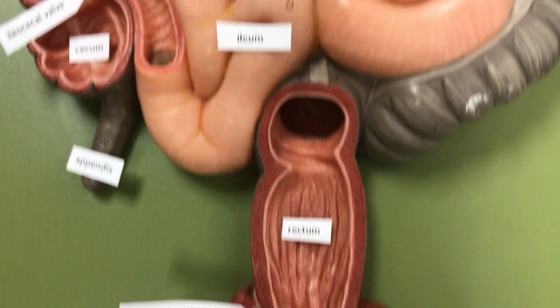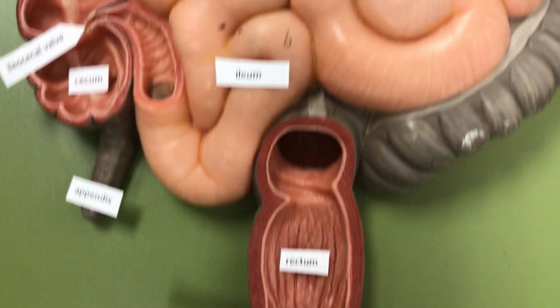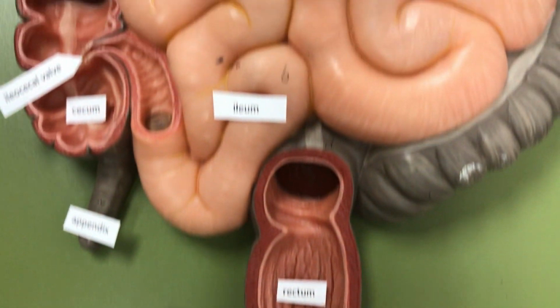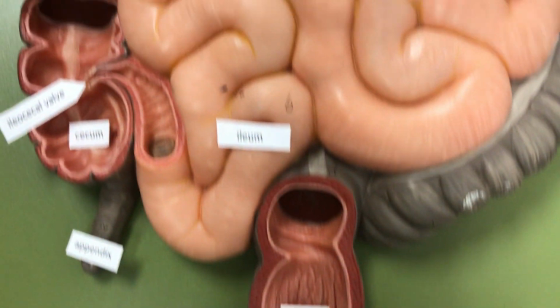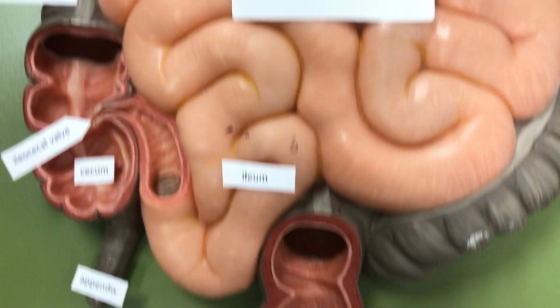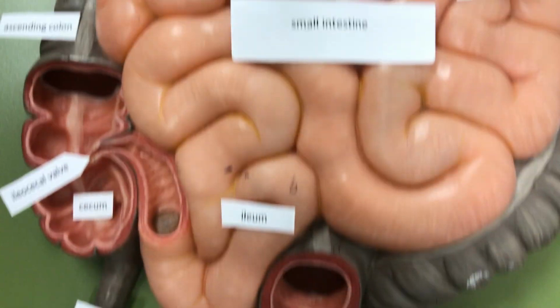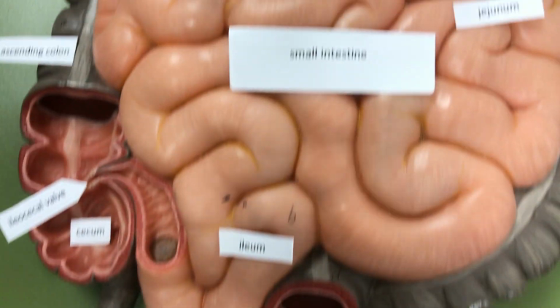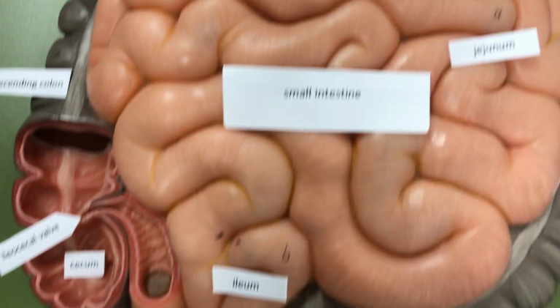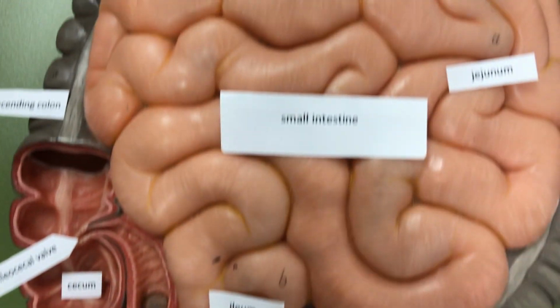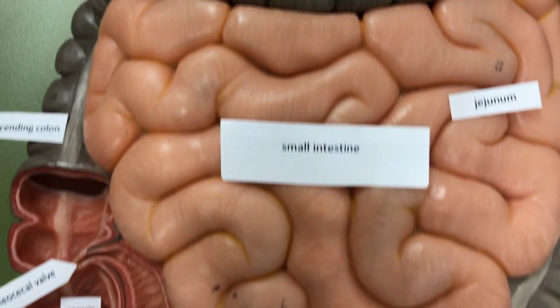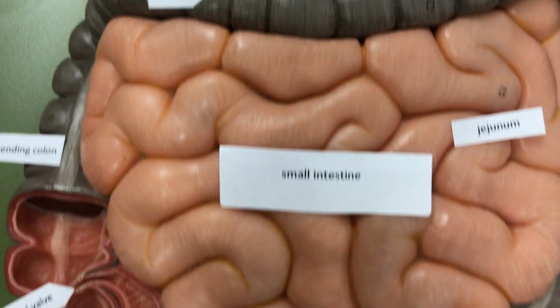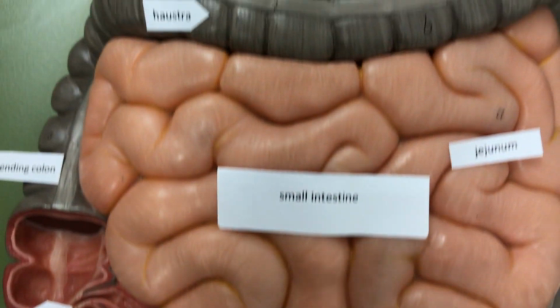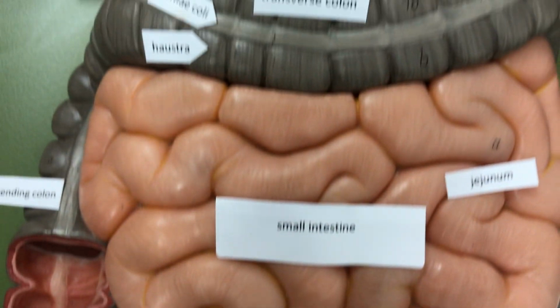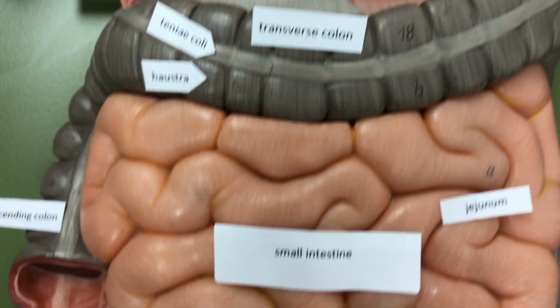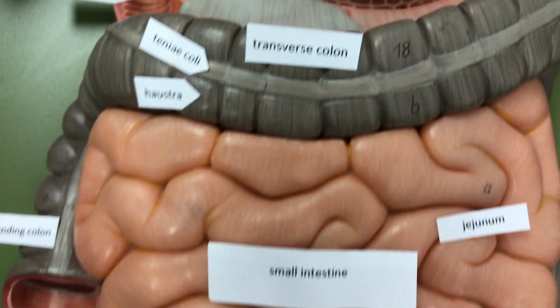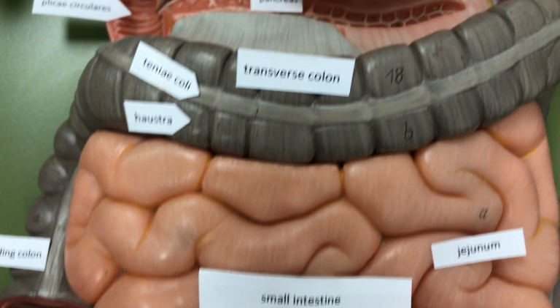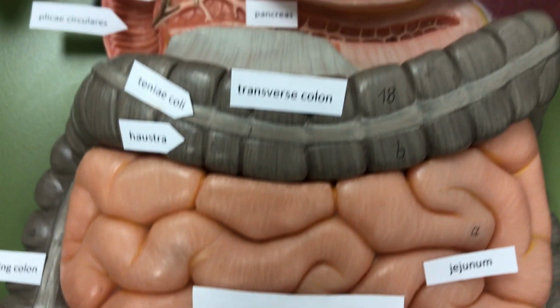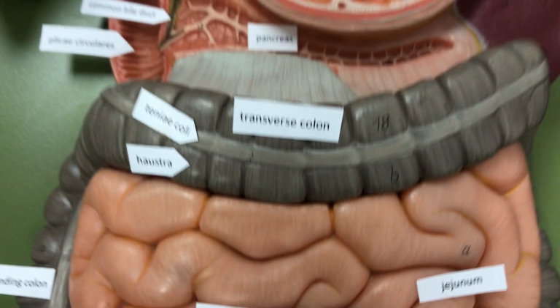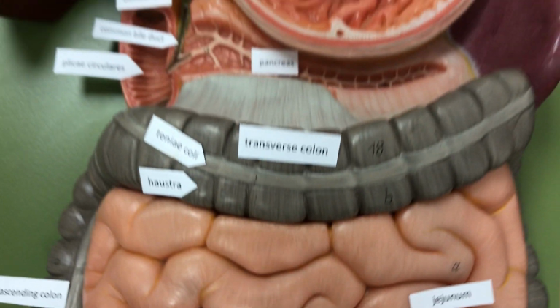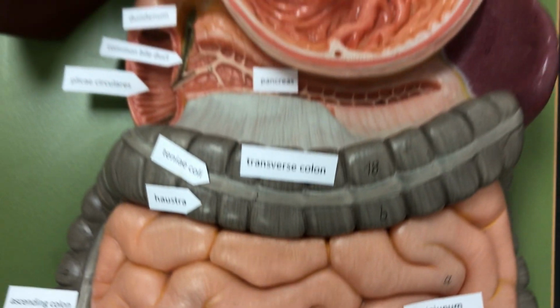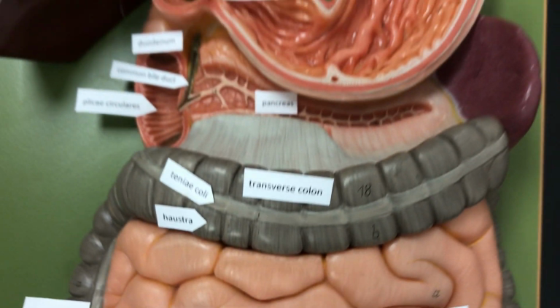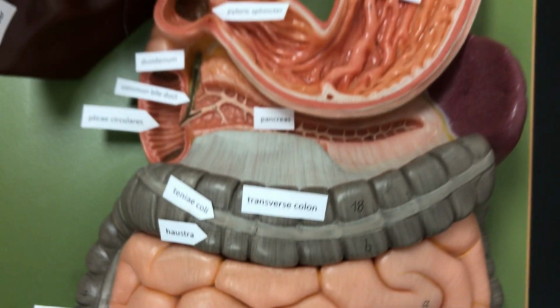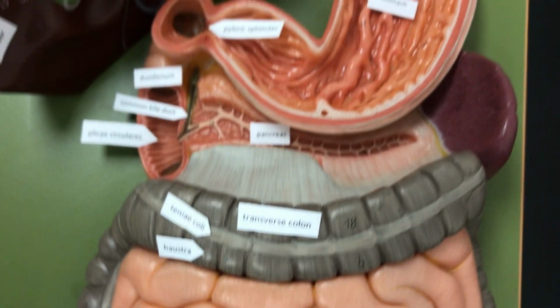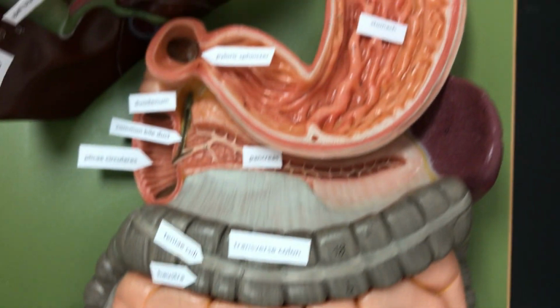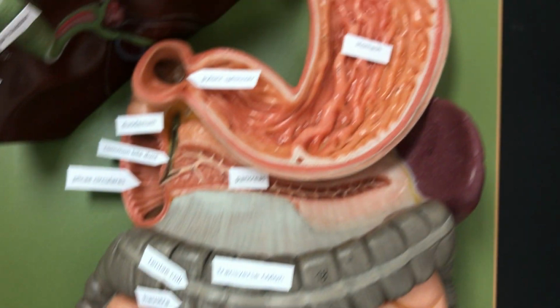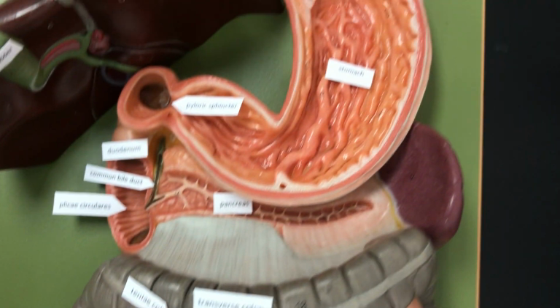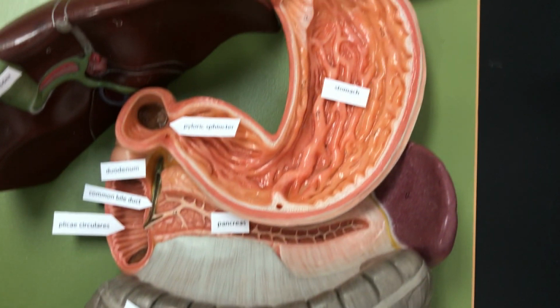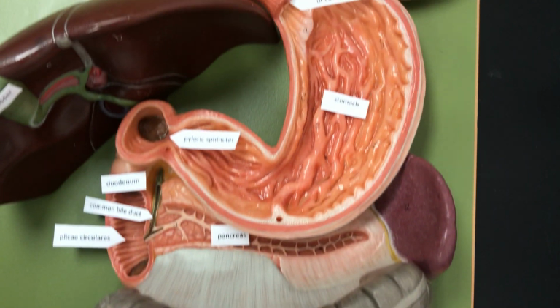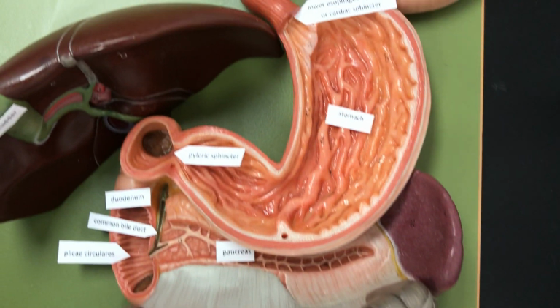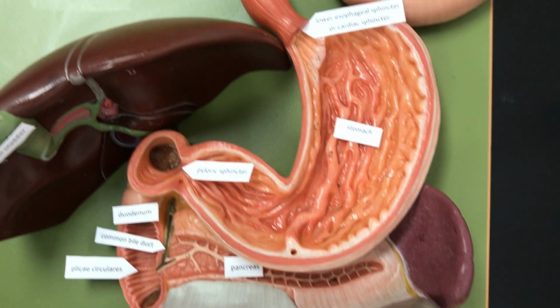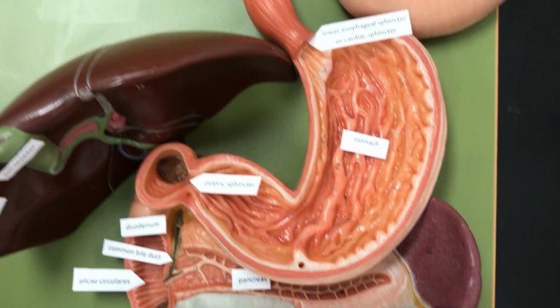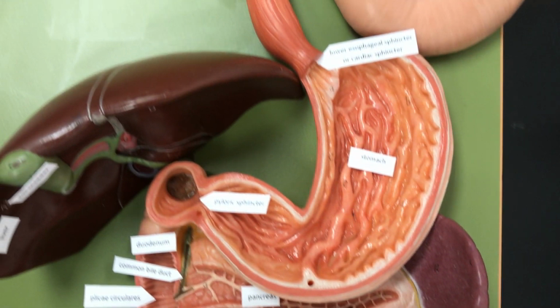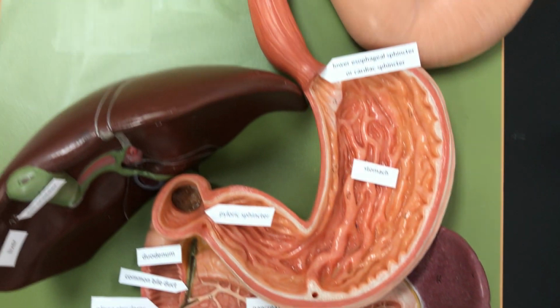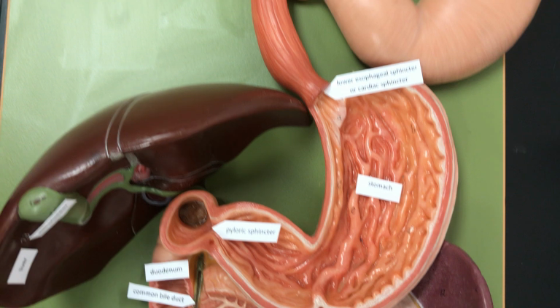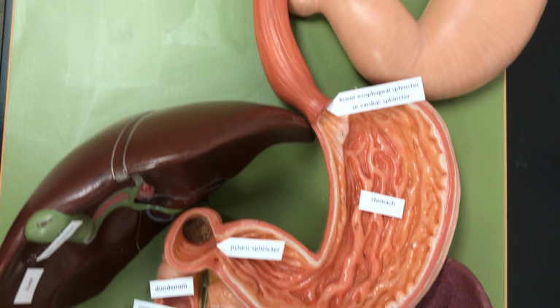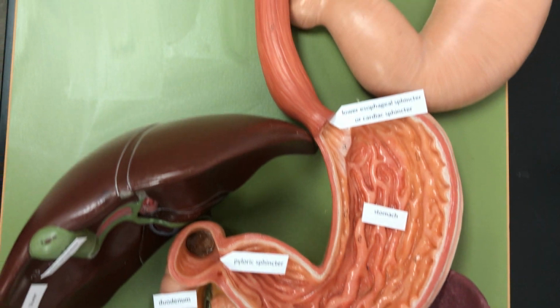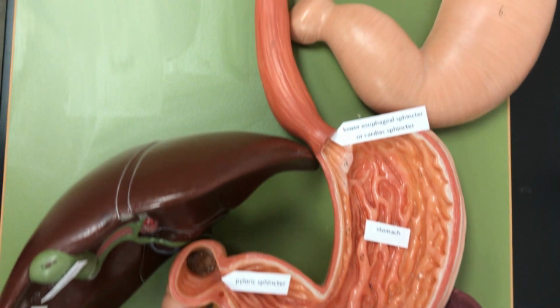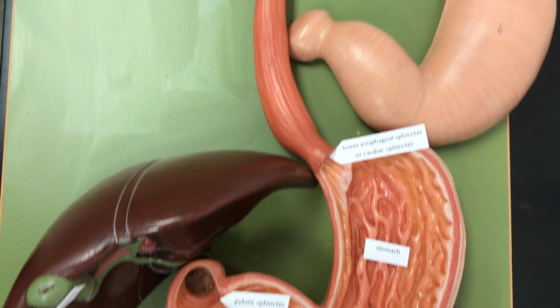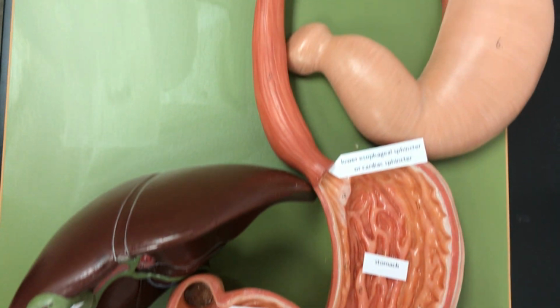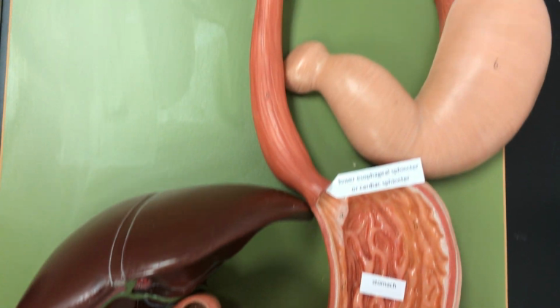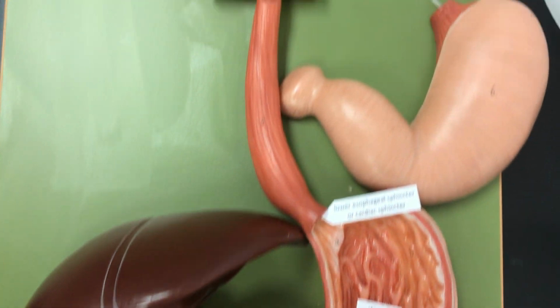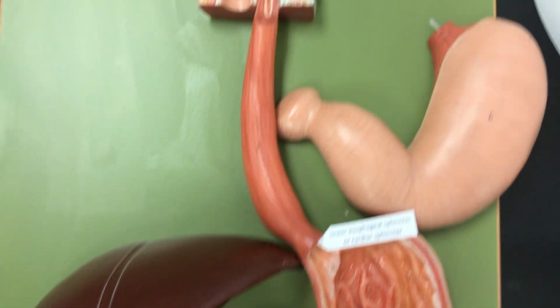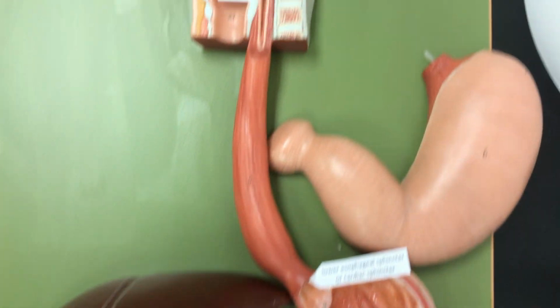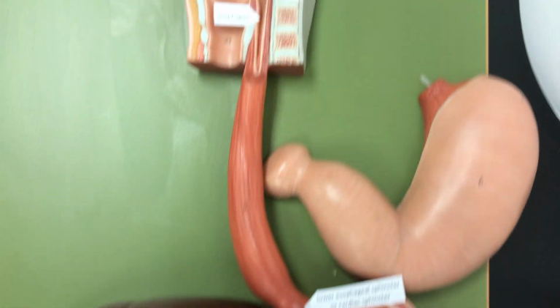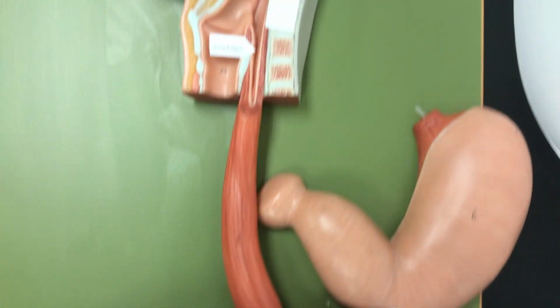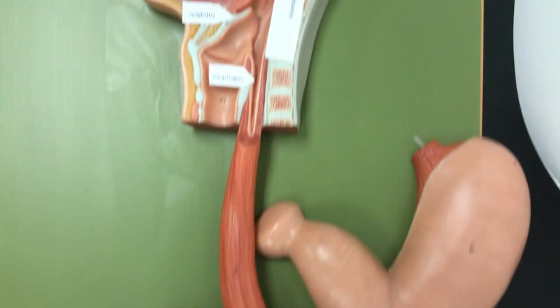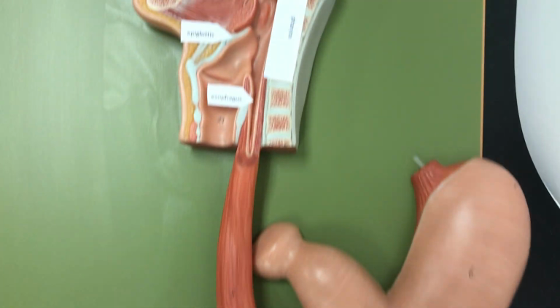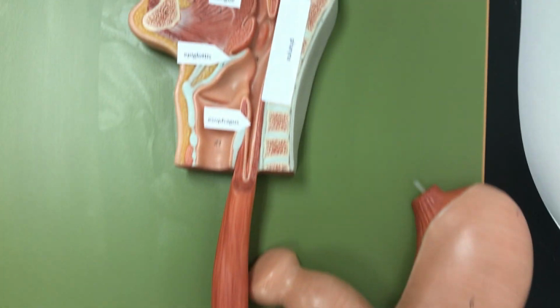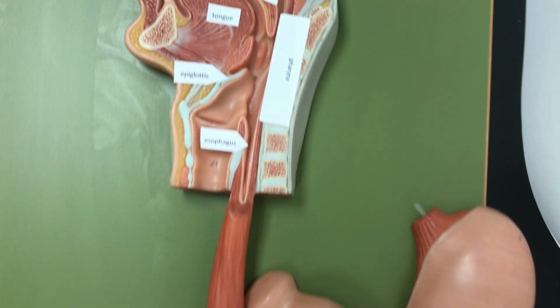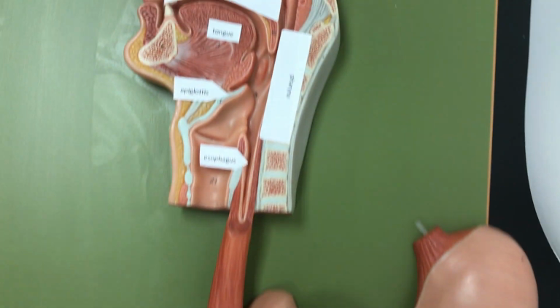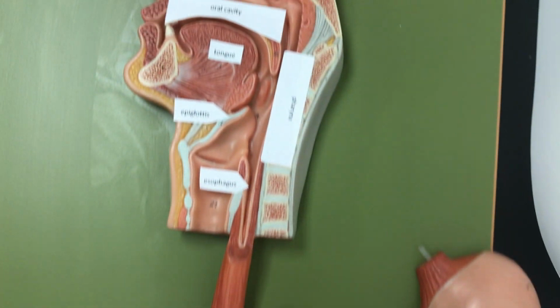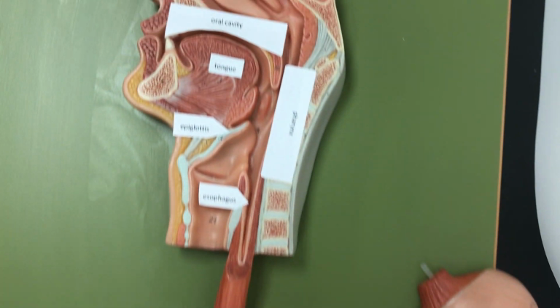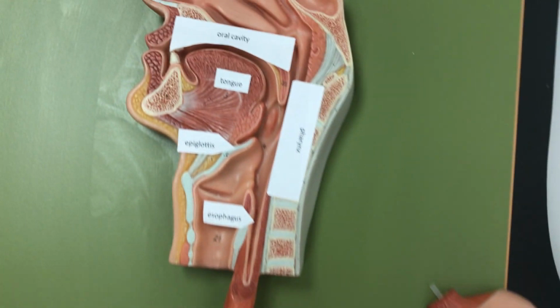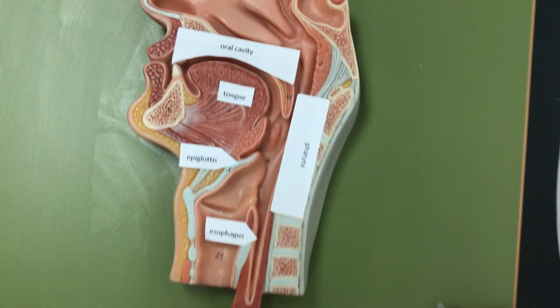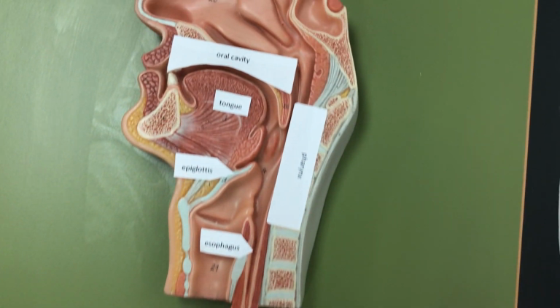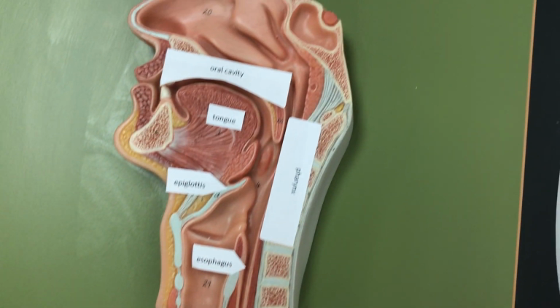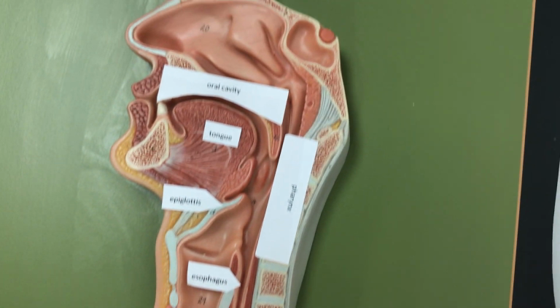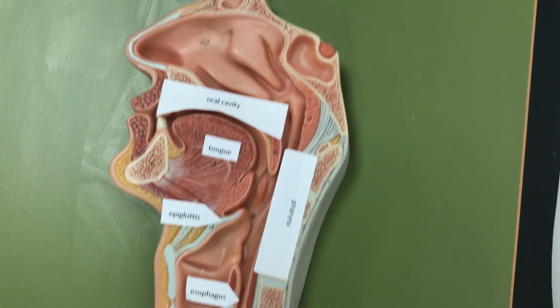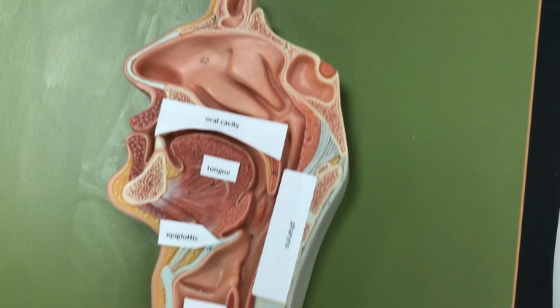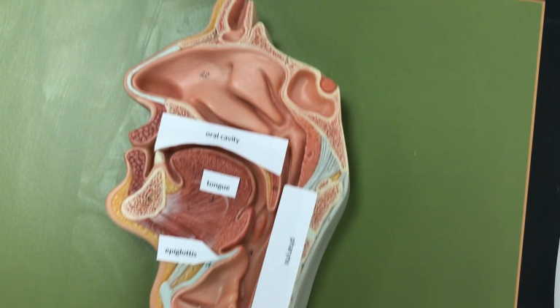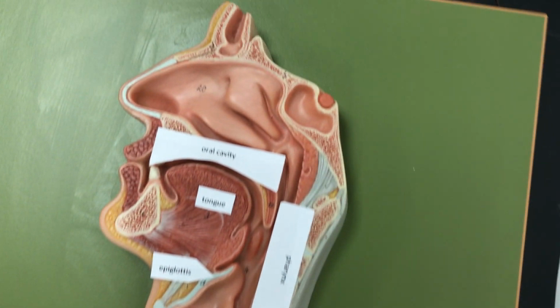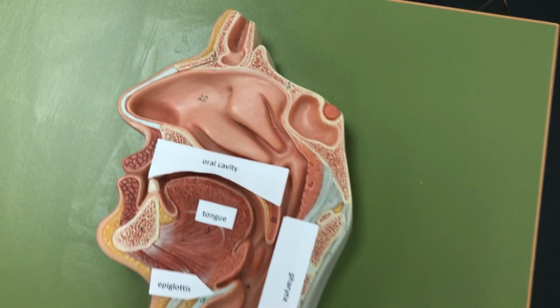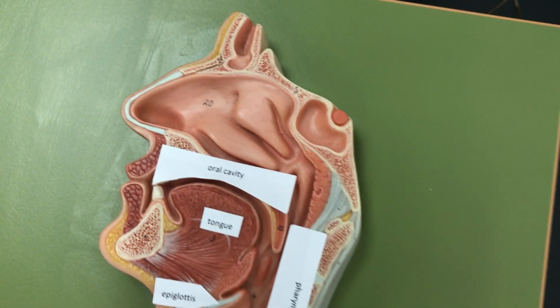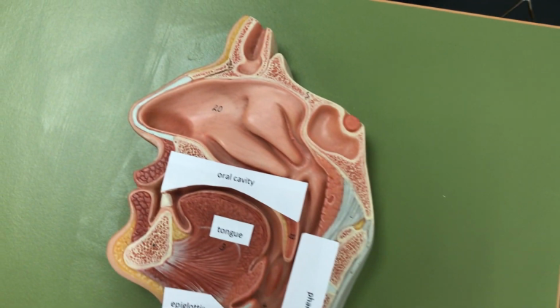This is a tour of the digestive system. The digestive system breaks down food, absorbs nutrients, and excretes waste.